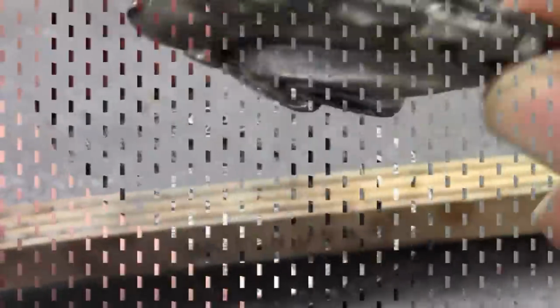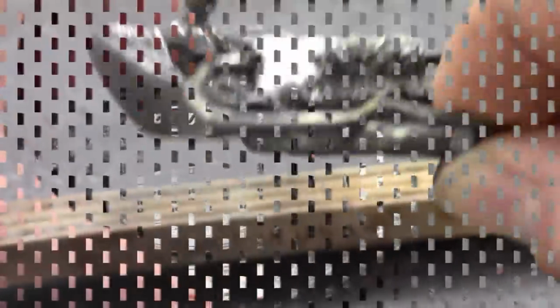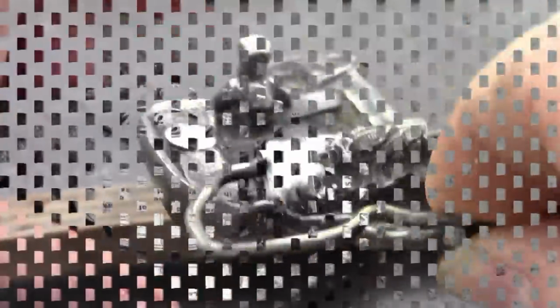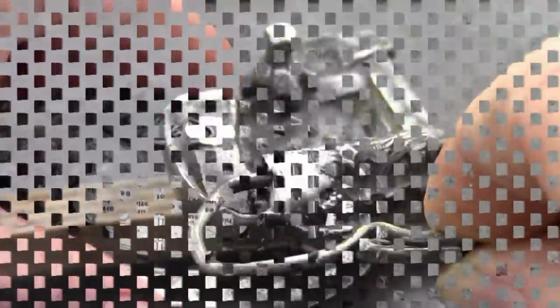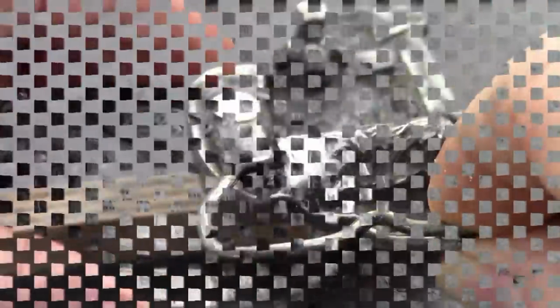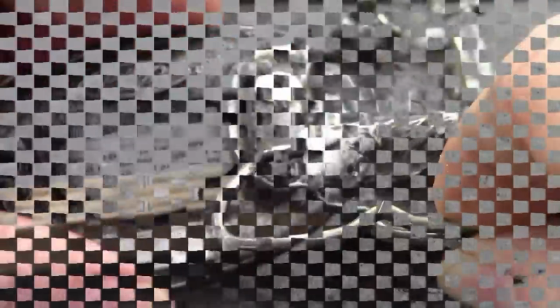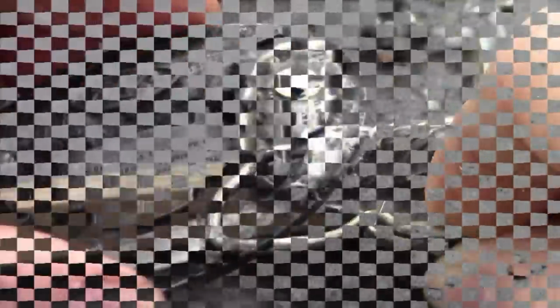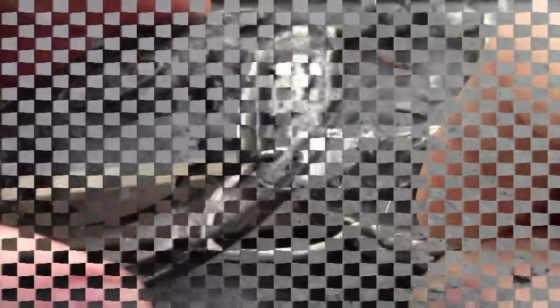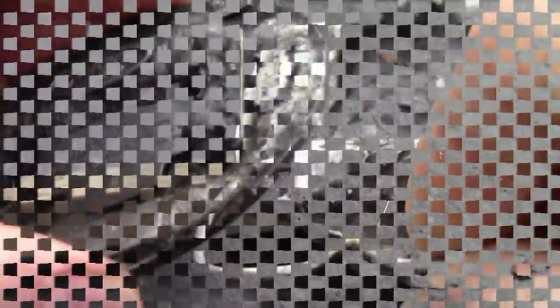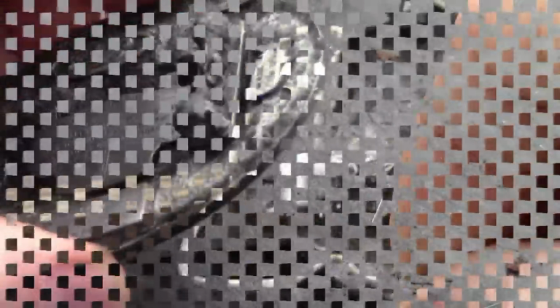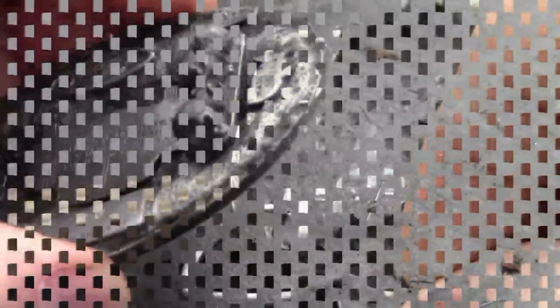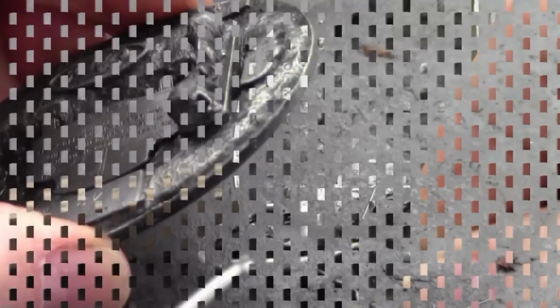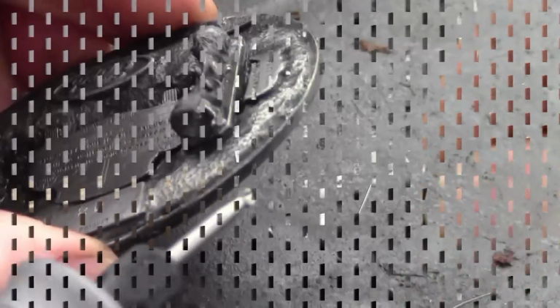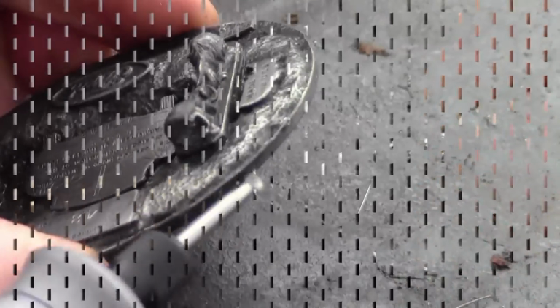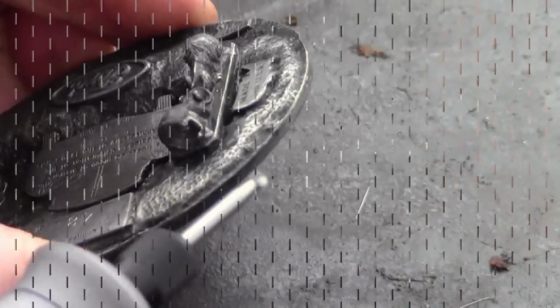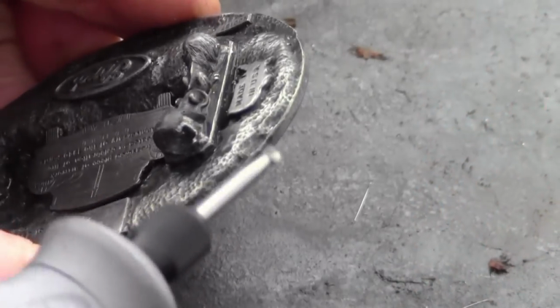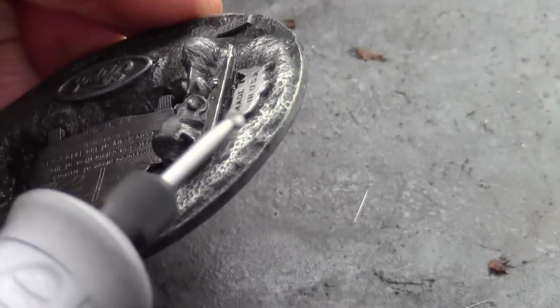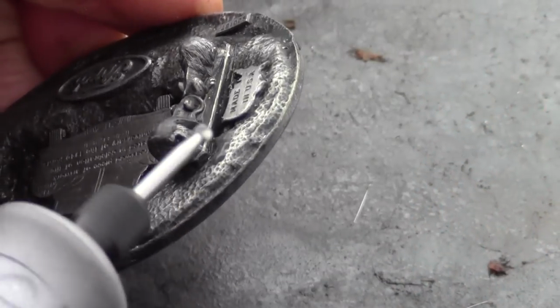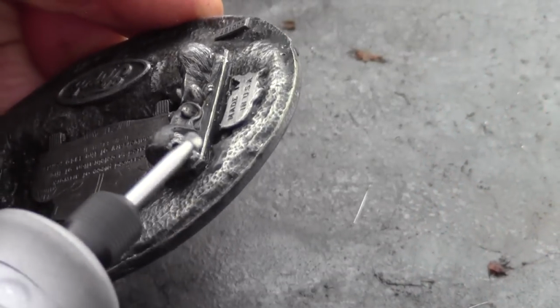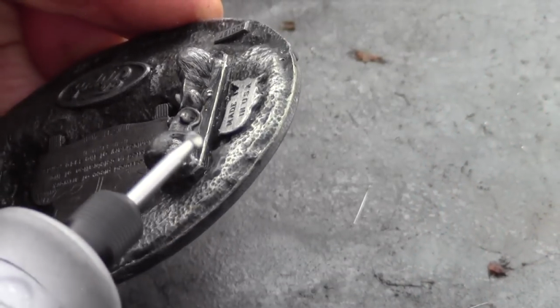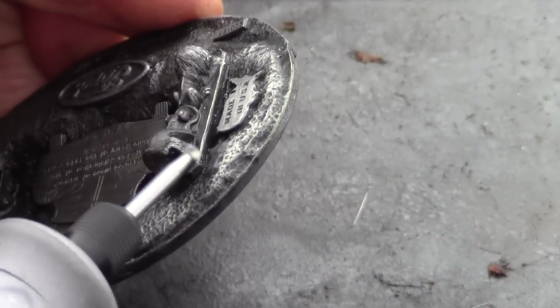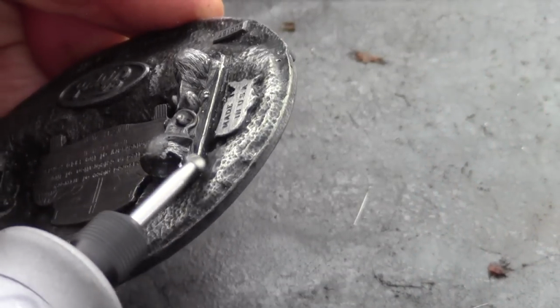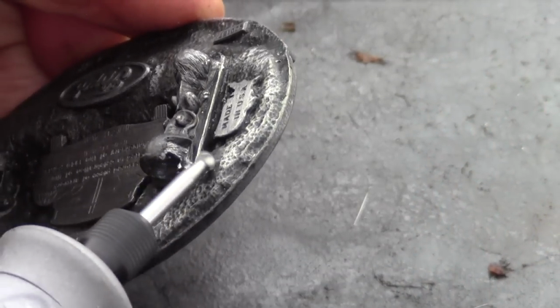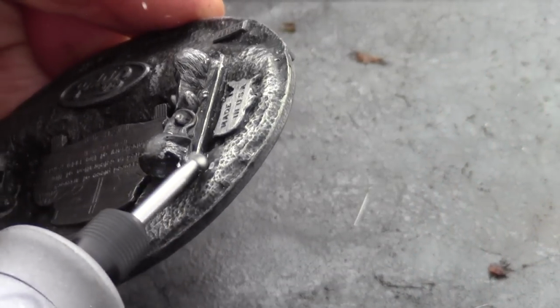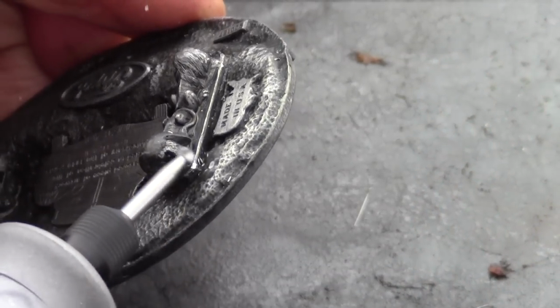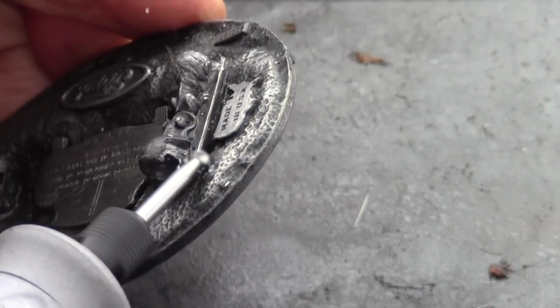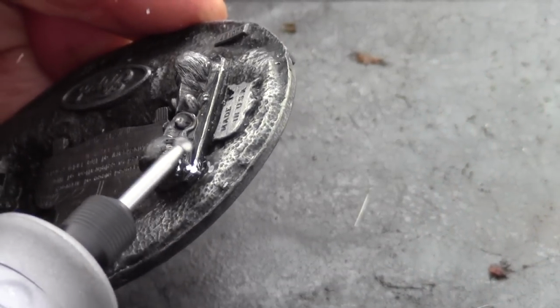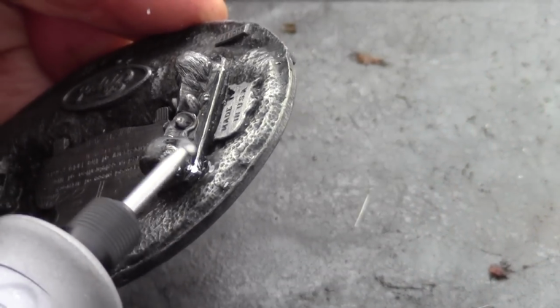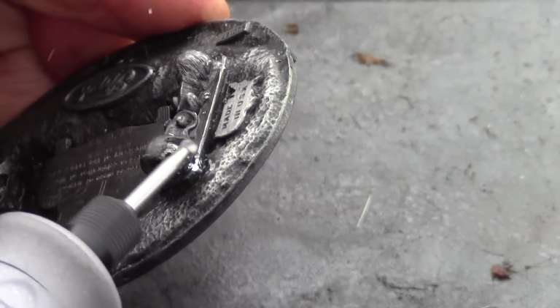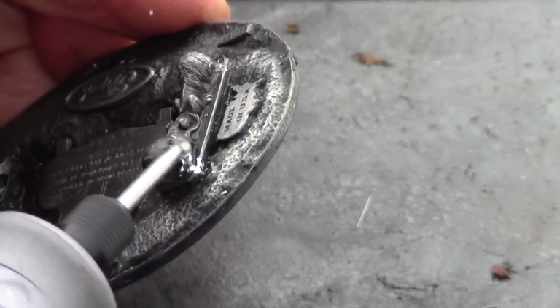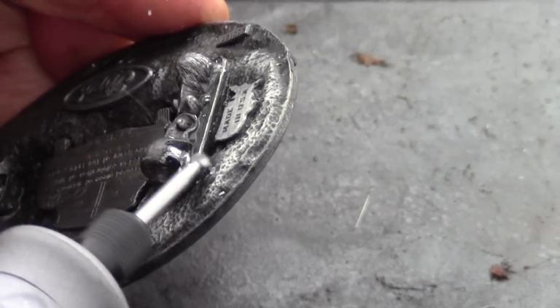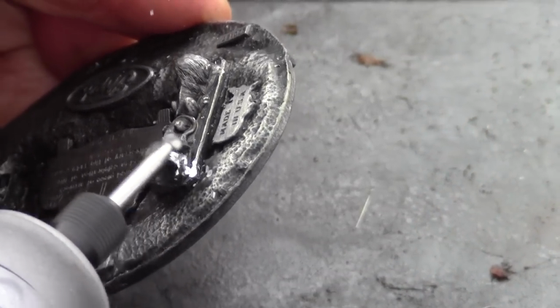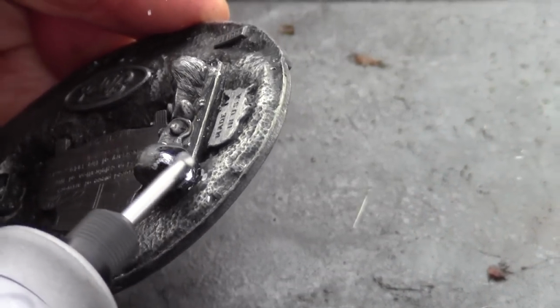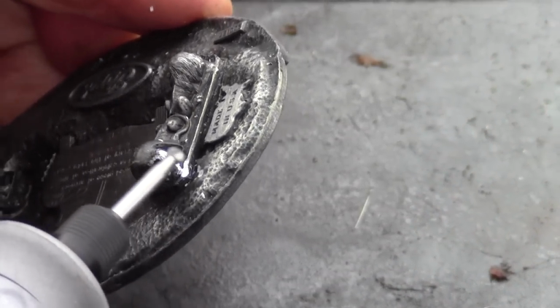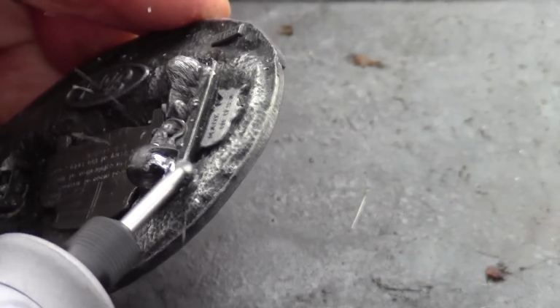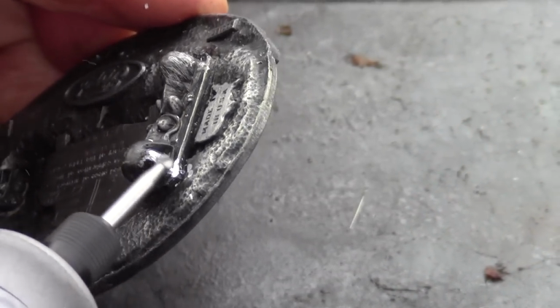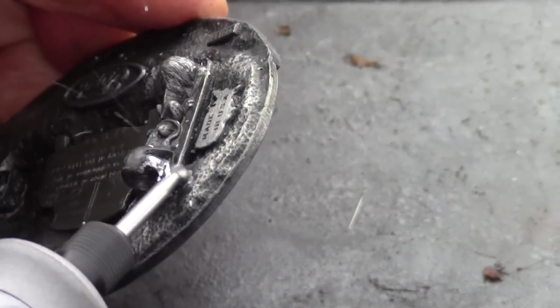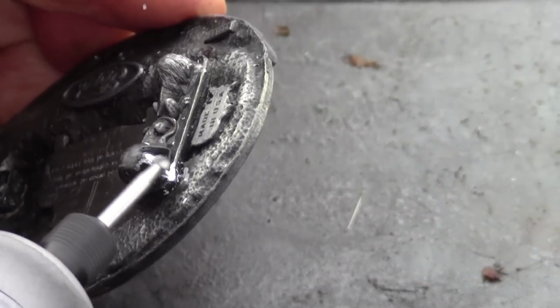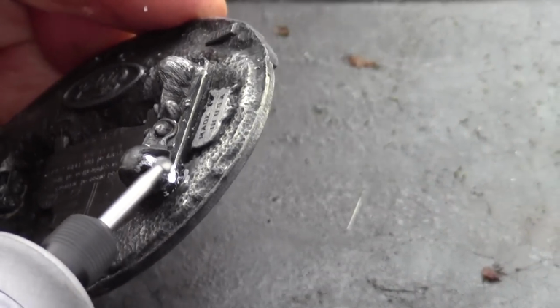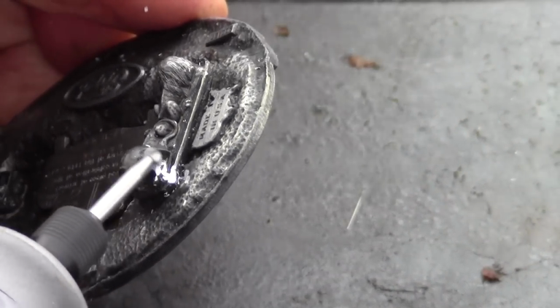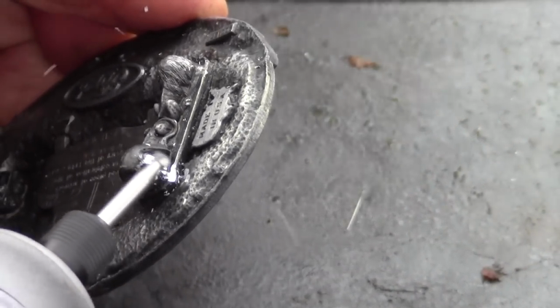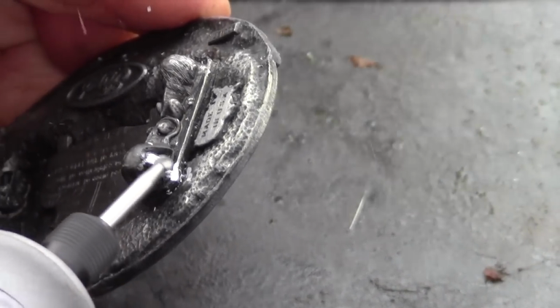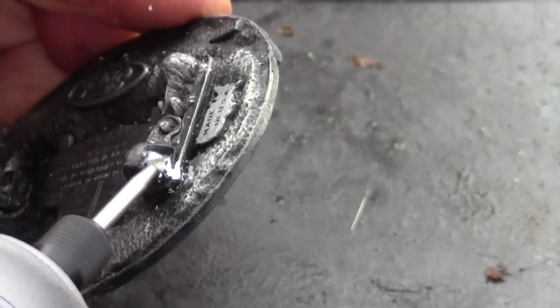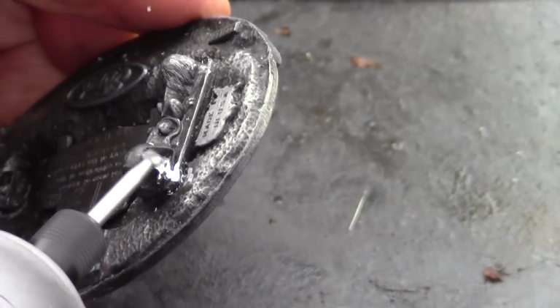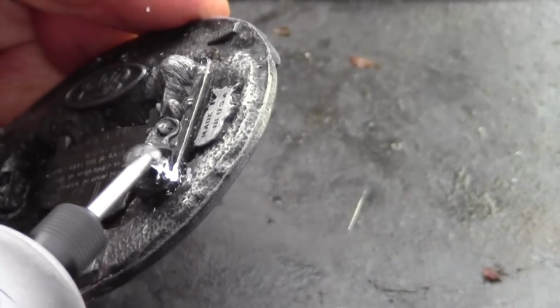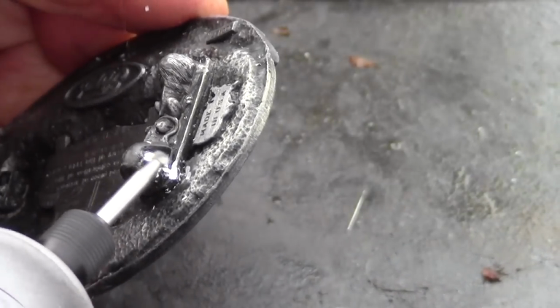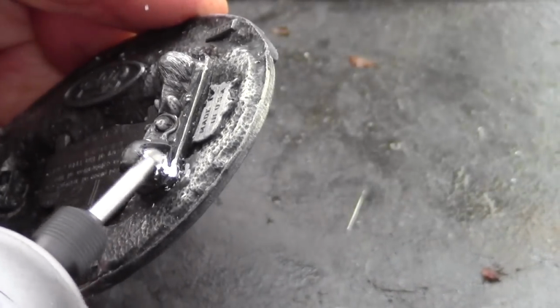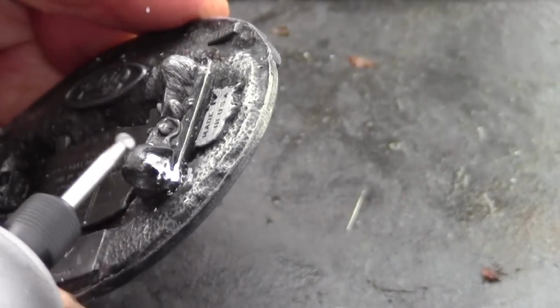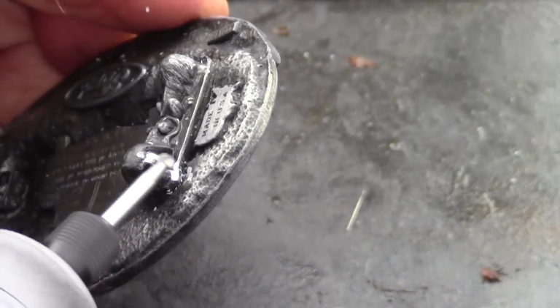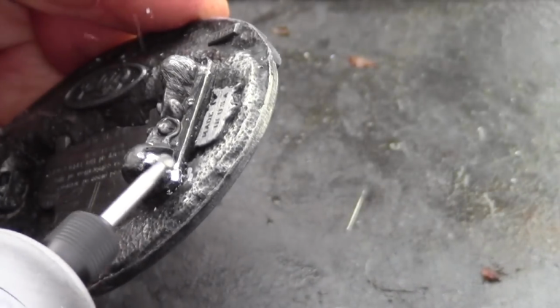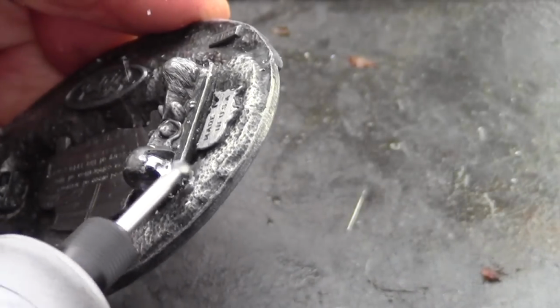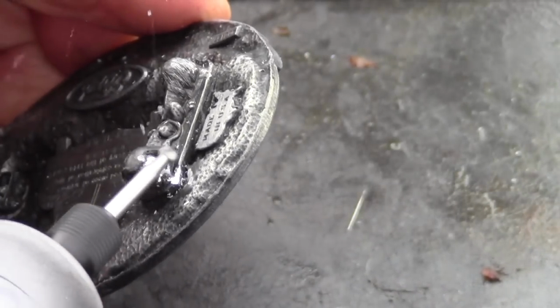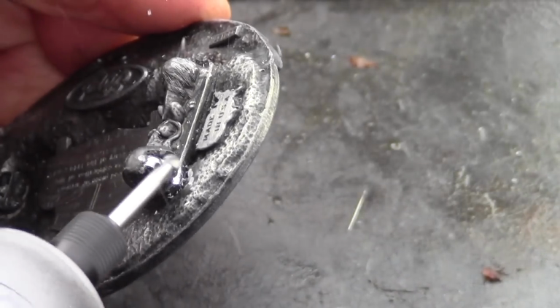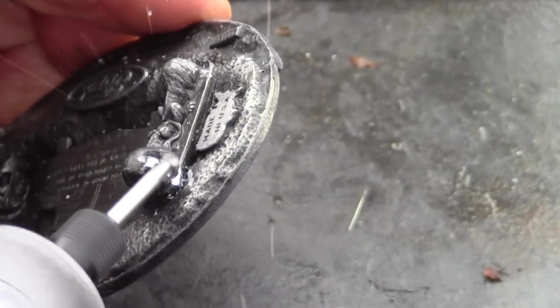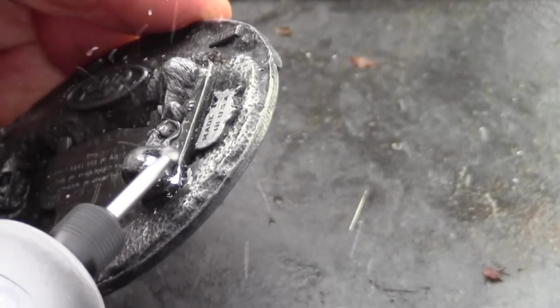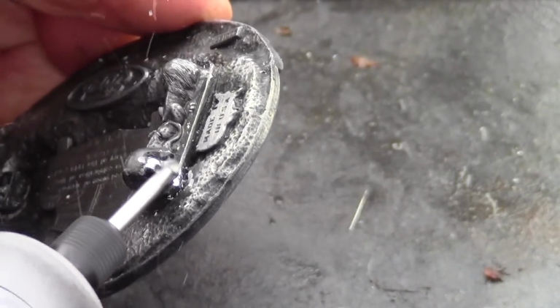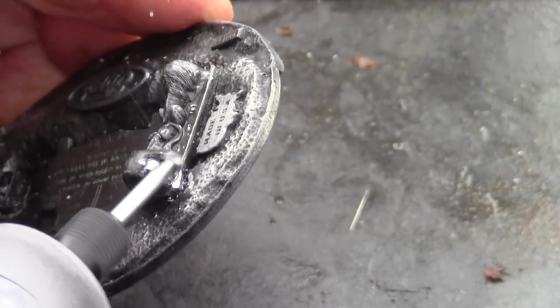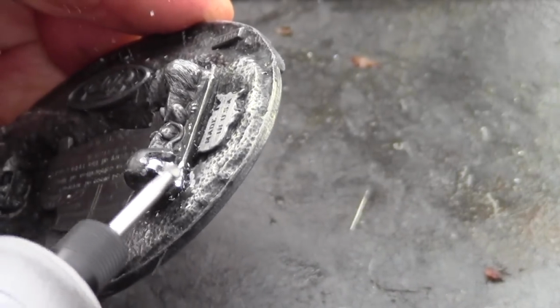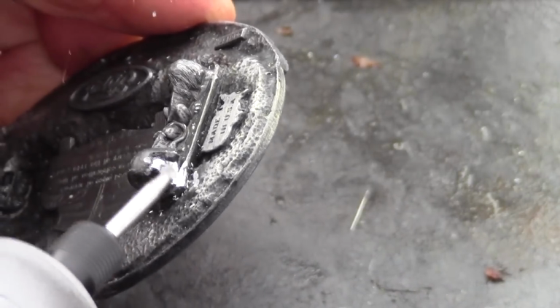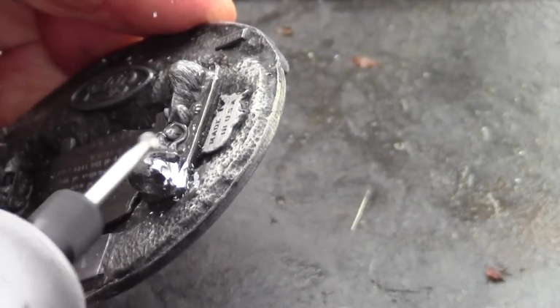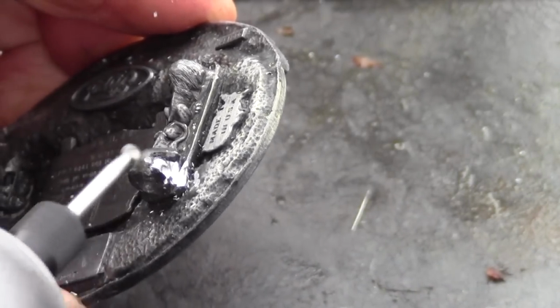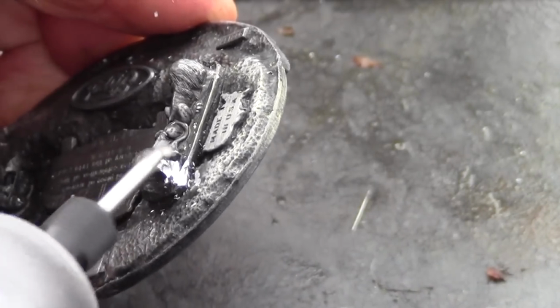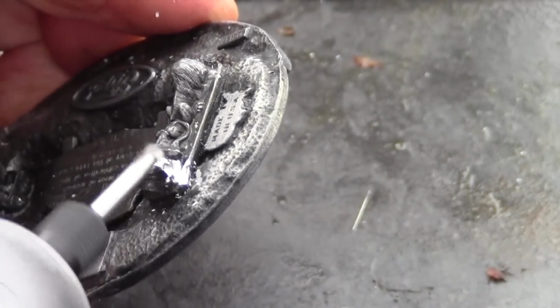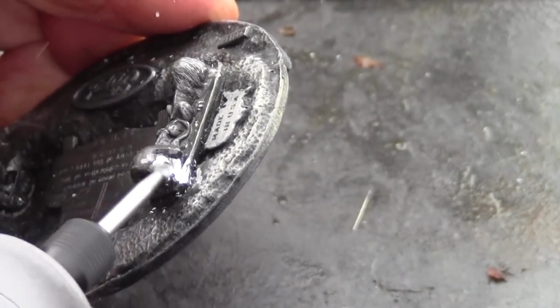I saved the last buckle for Bob. He's the owner of the buckles. I wanted him to see just how simple this was to repair.